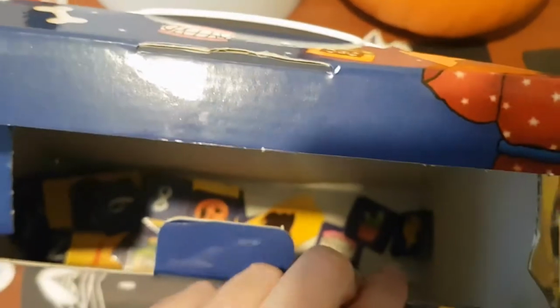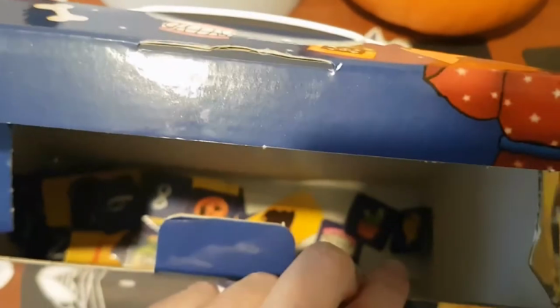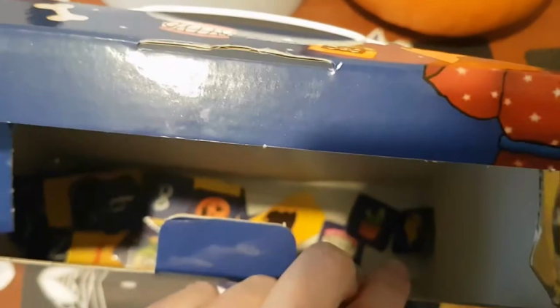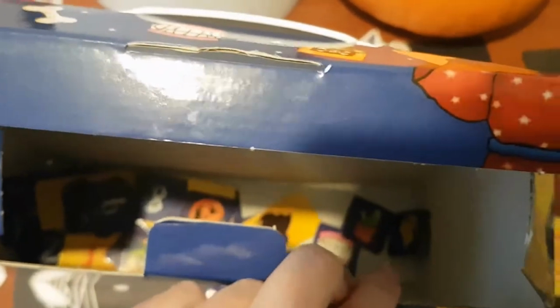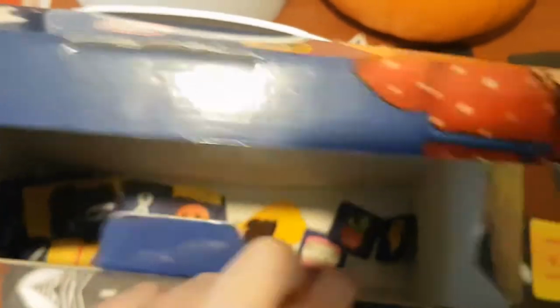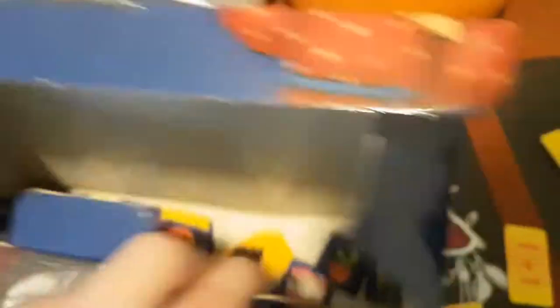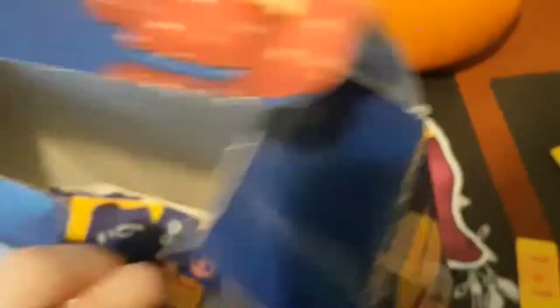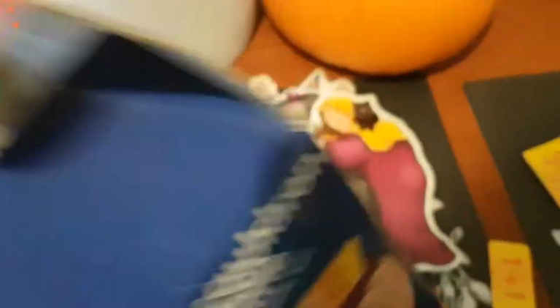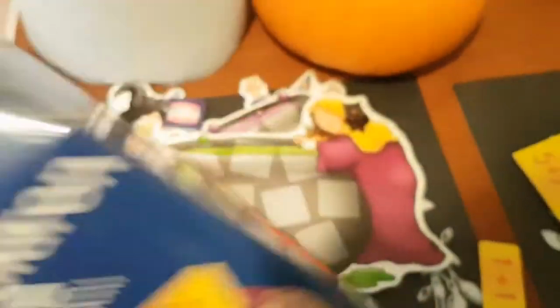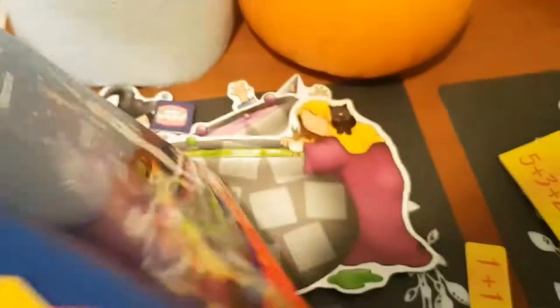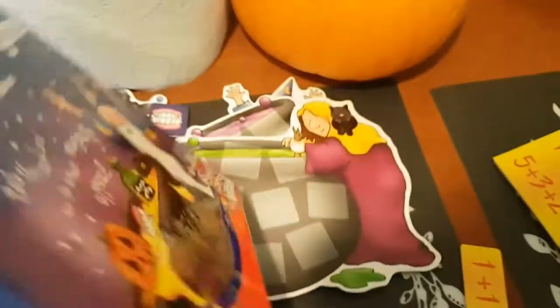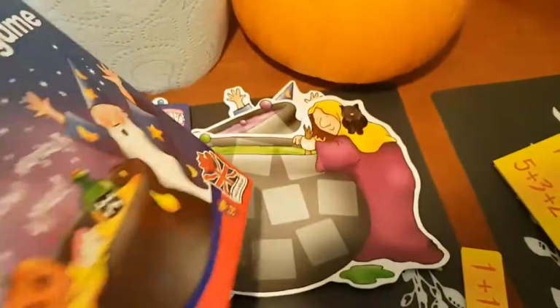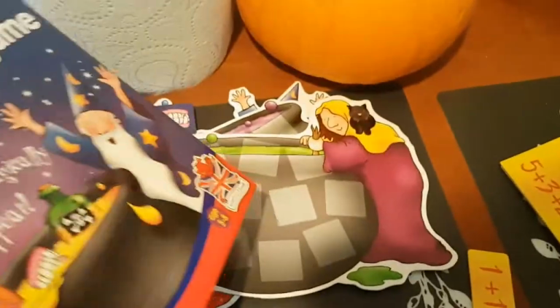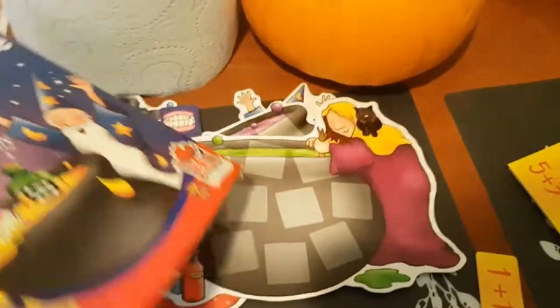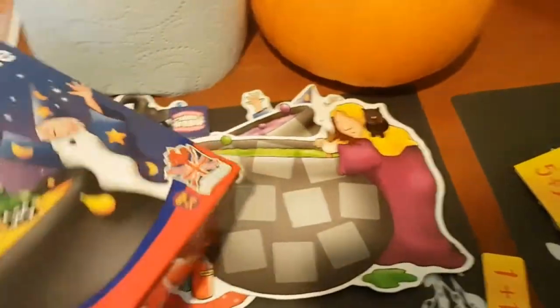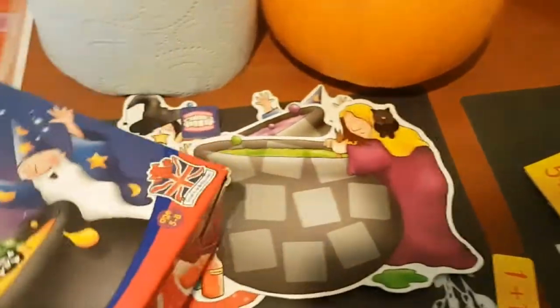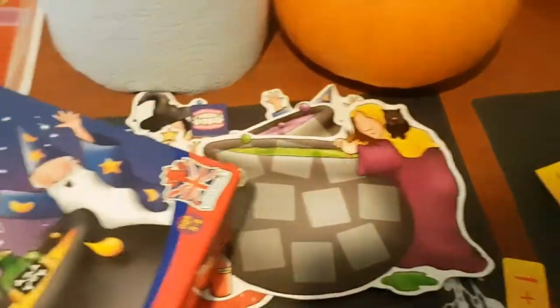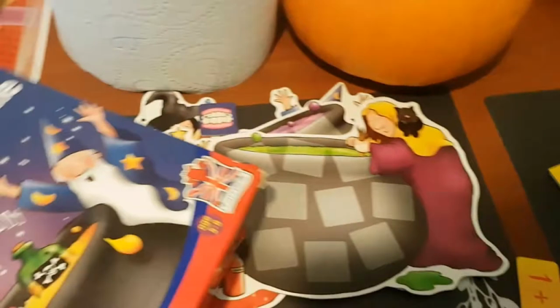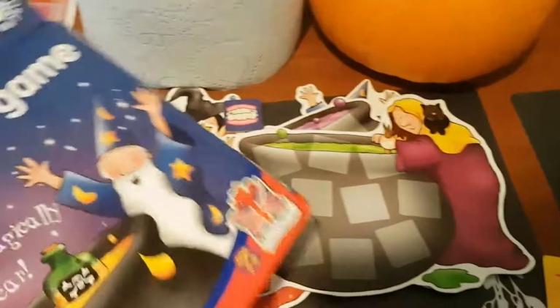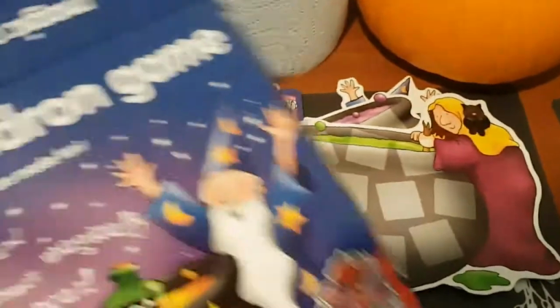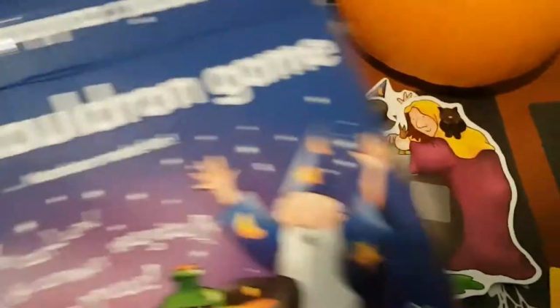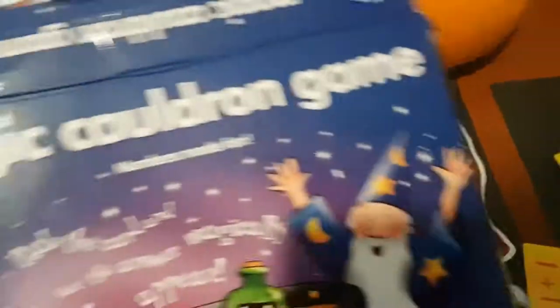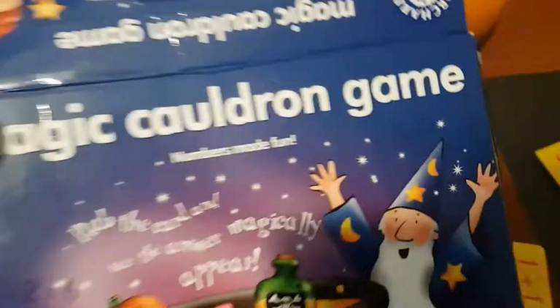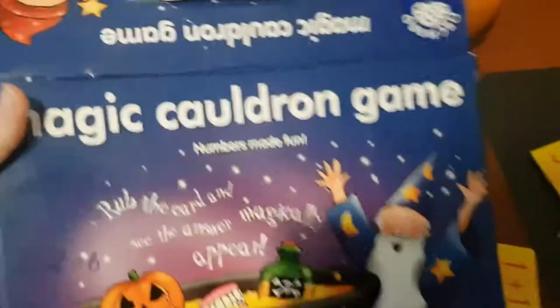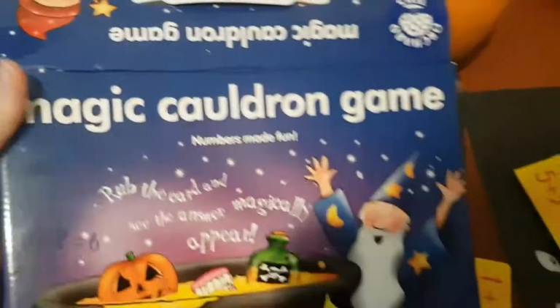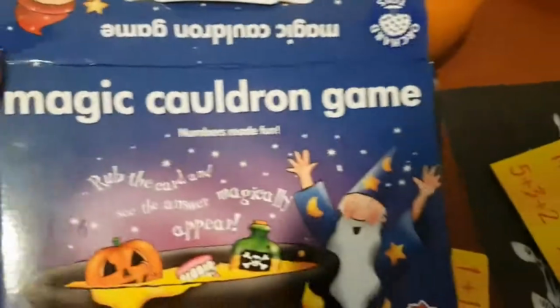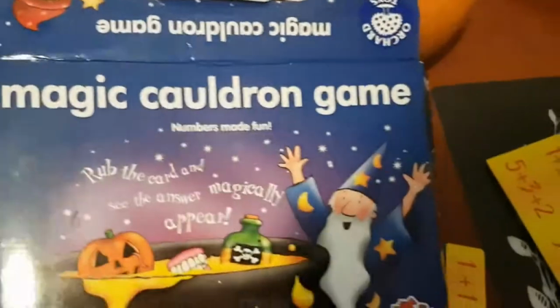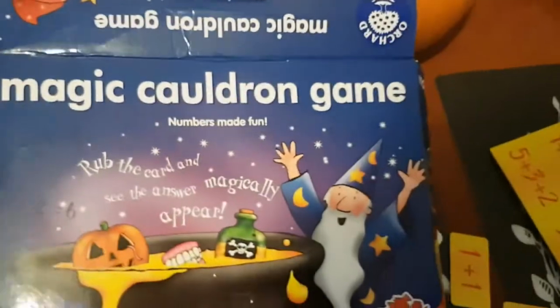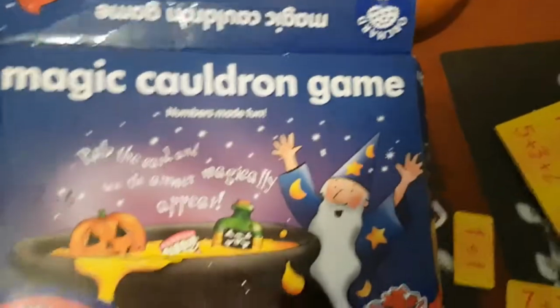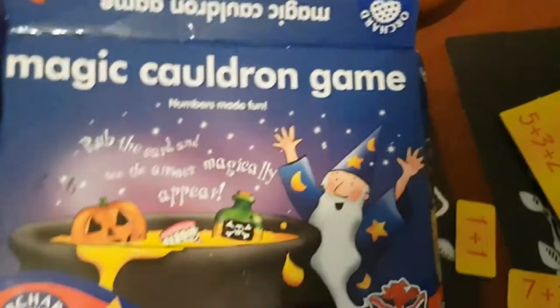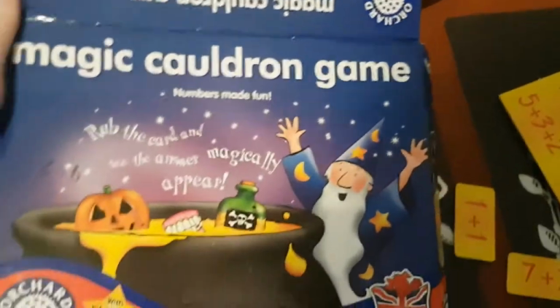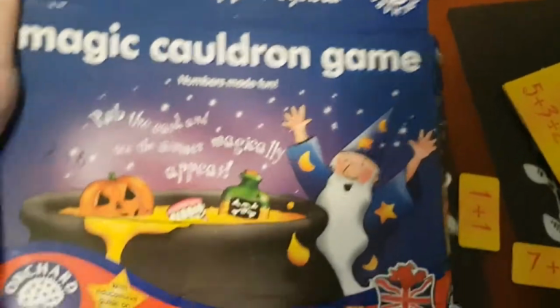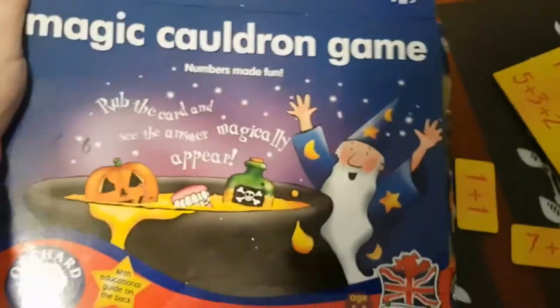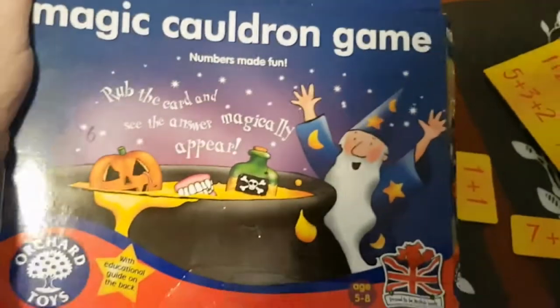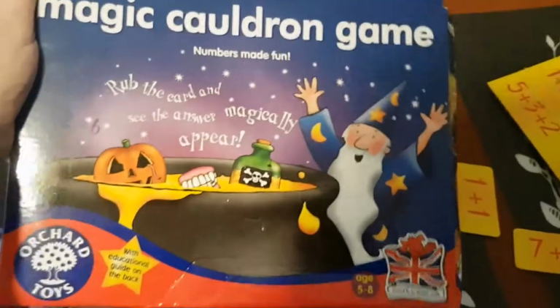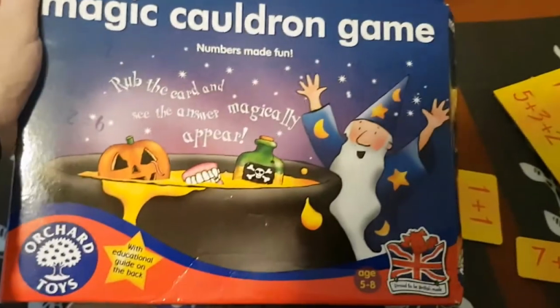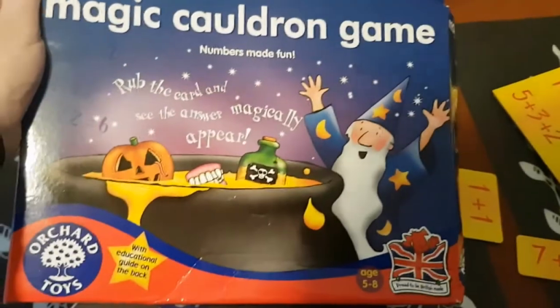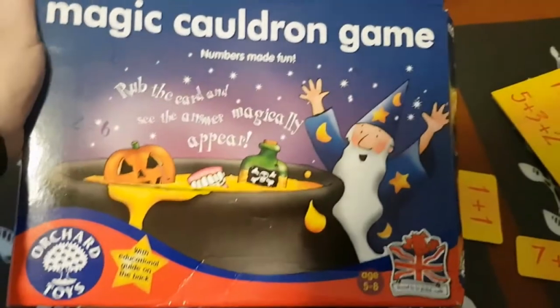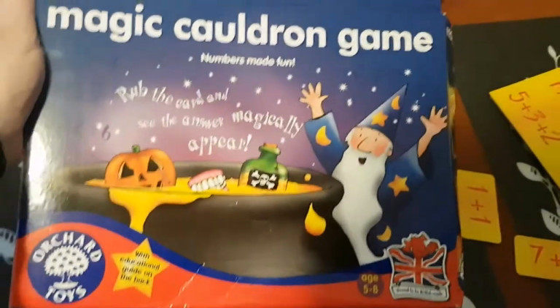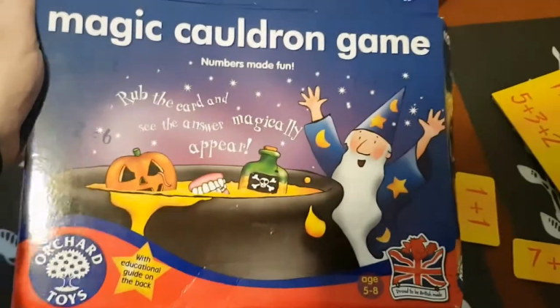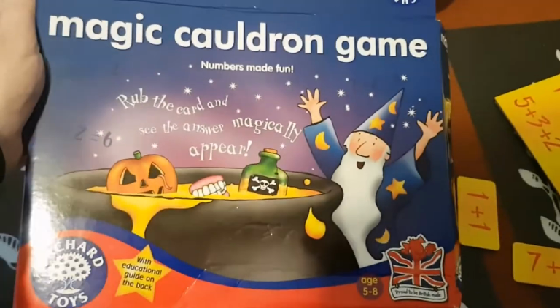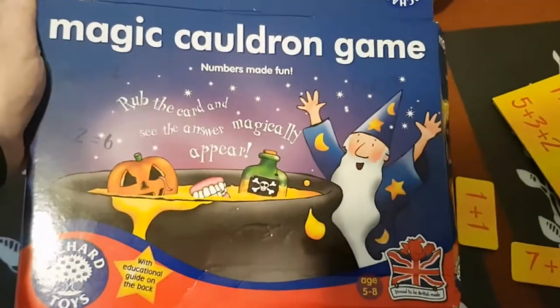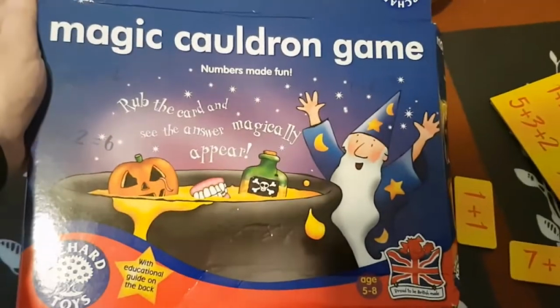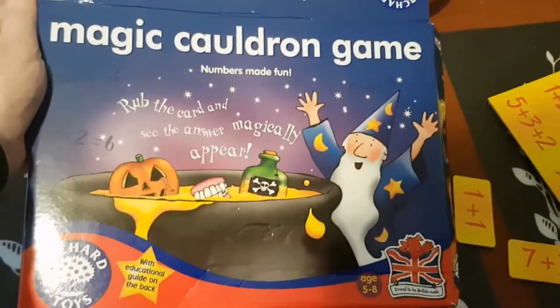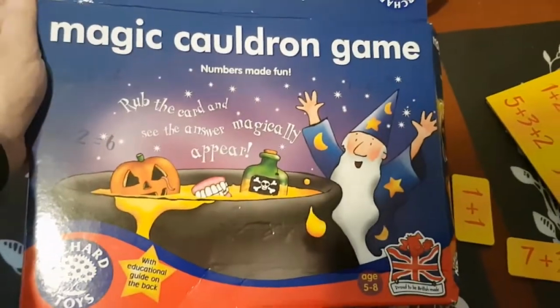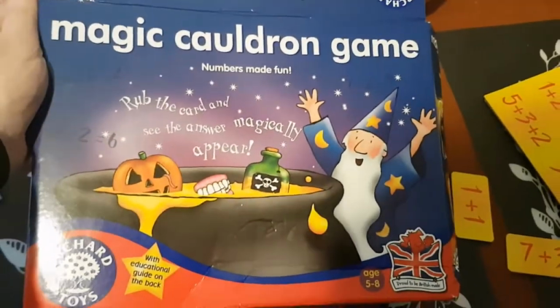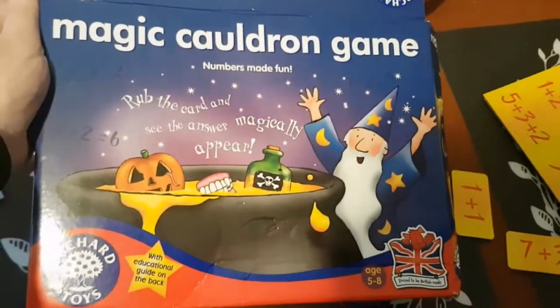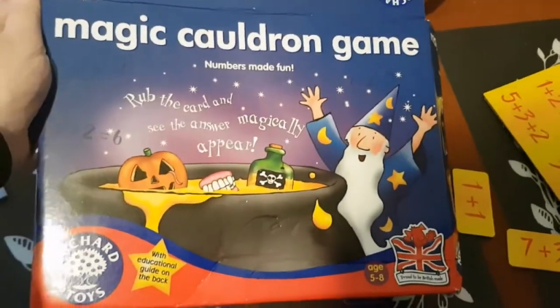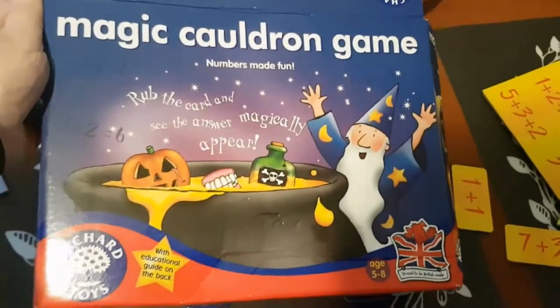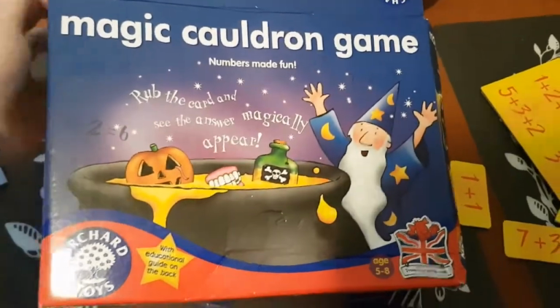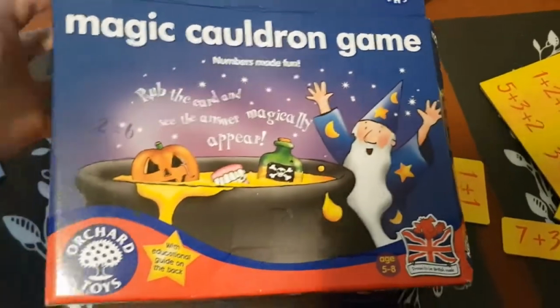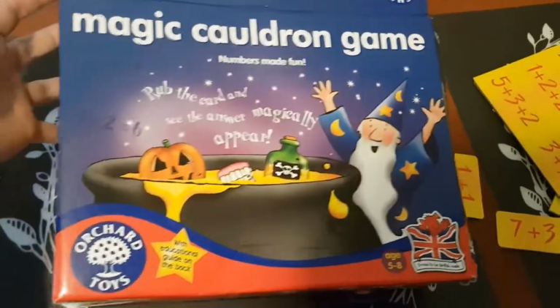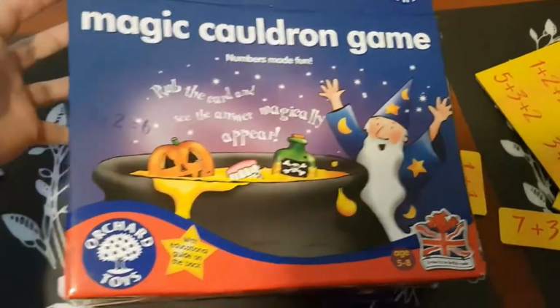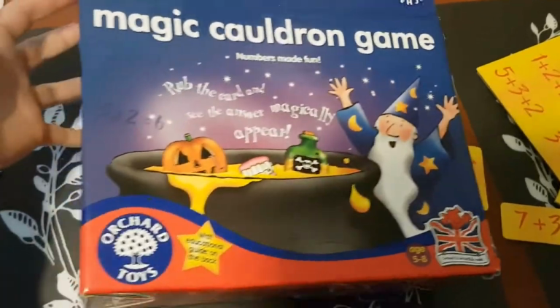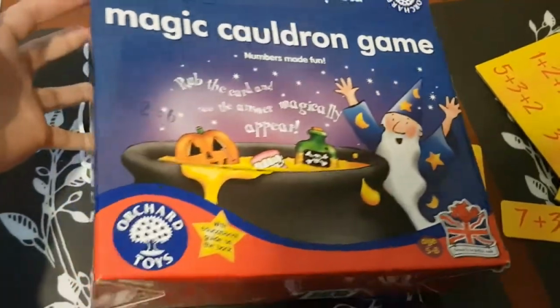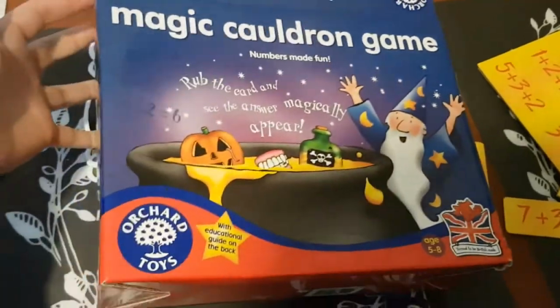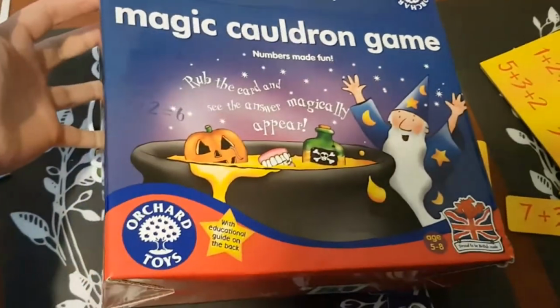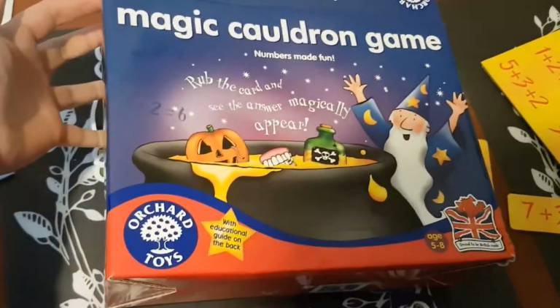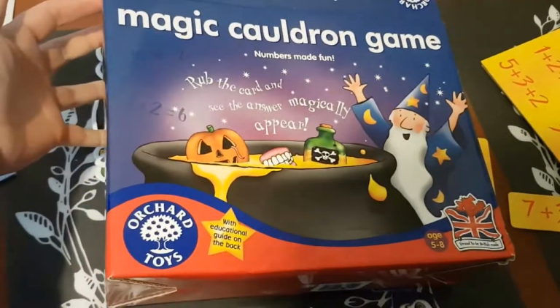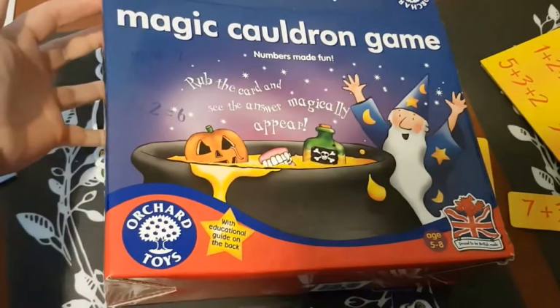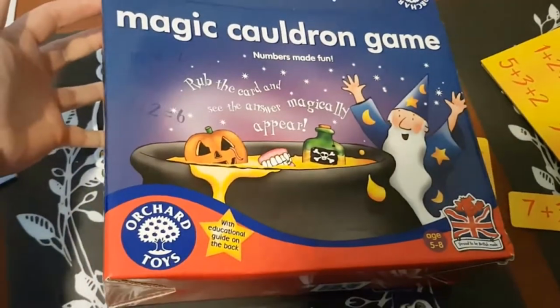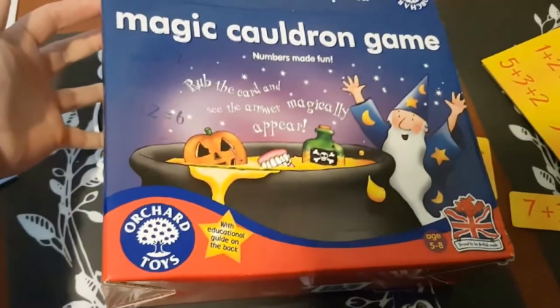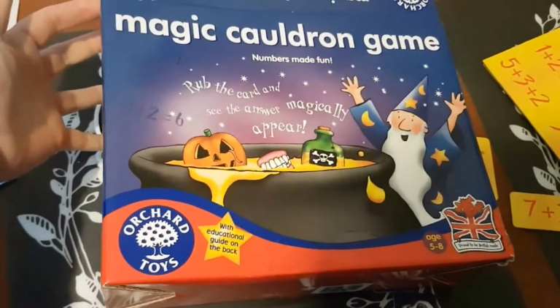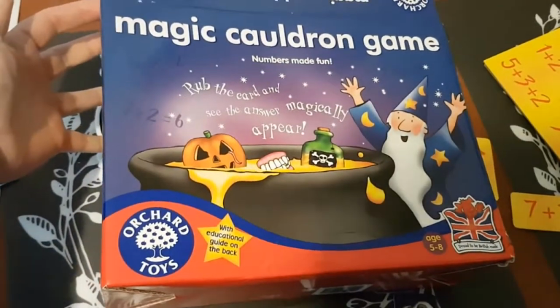So definitely highly recommend this game. It's the perfect game to play around Halloween time. That's the Magic Cauldron game by Orchard Toys.